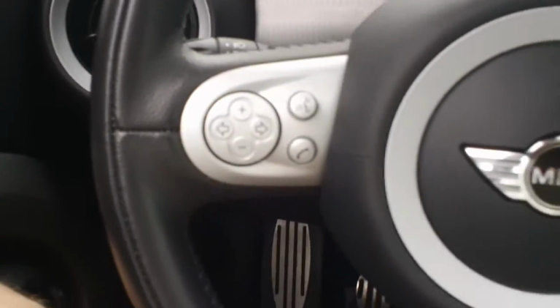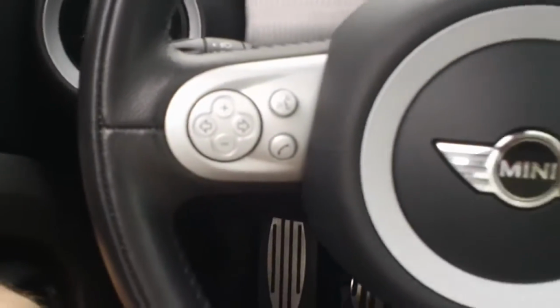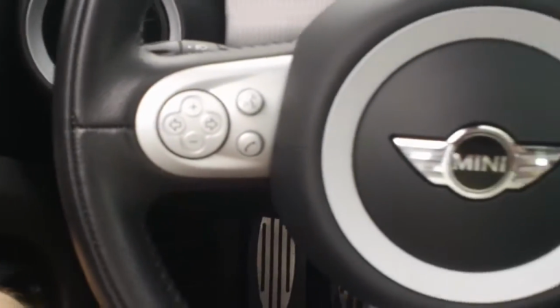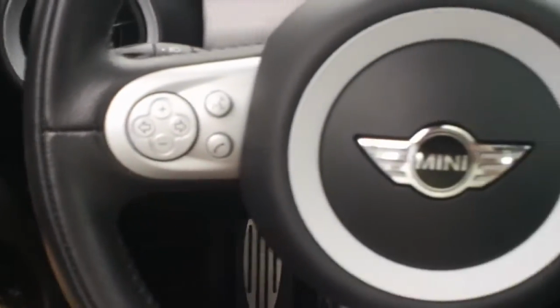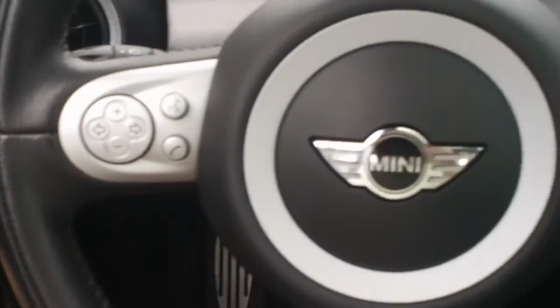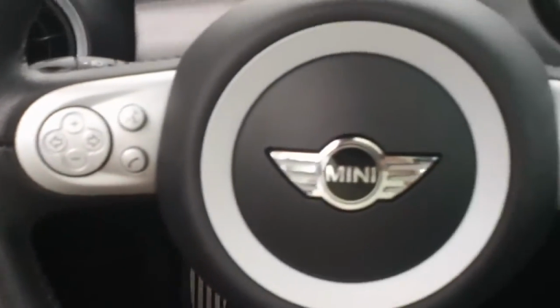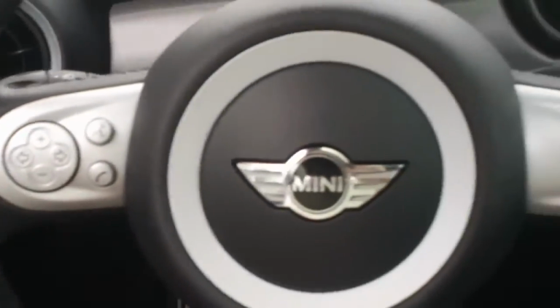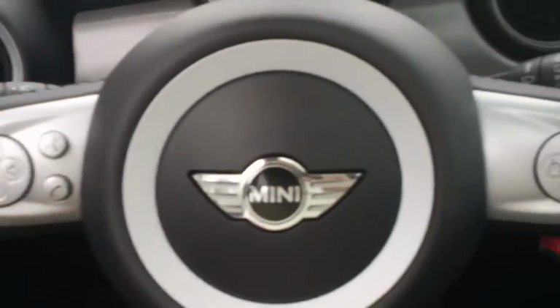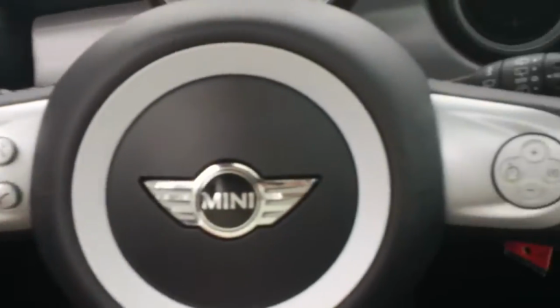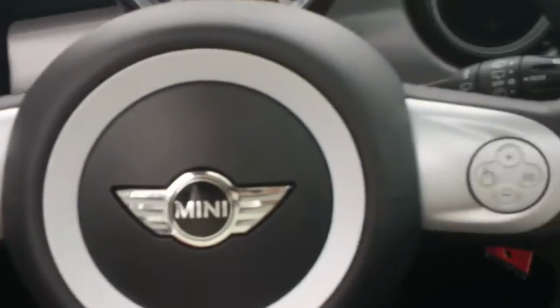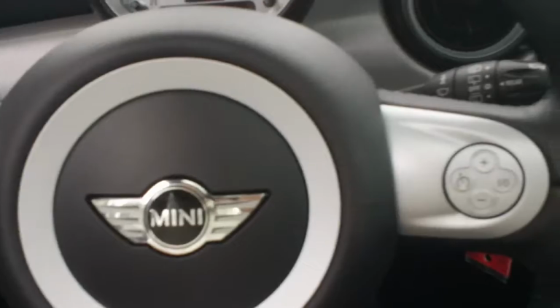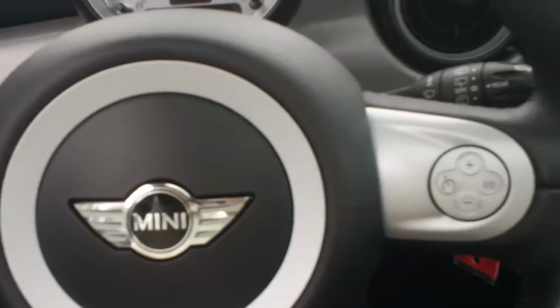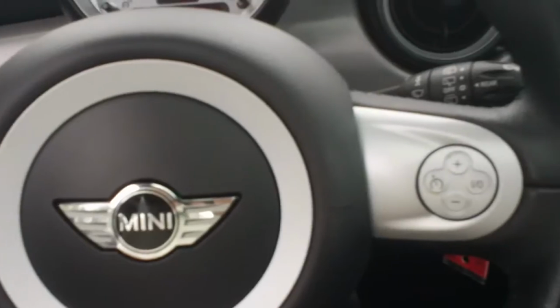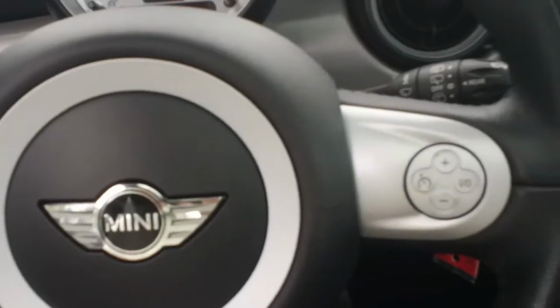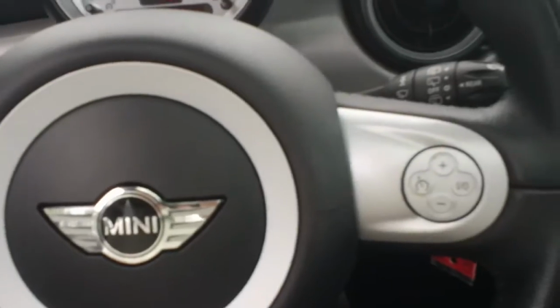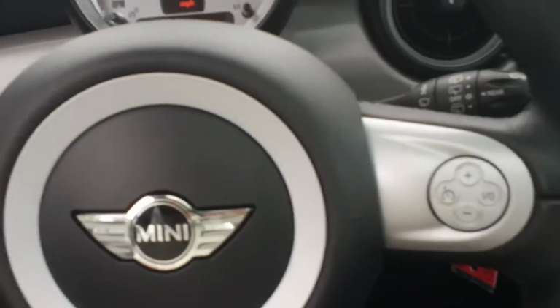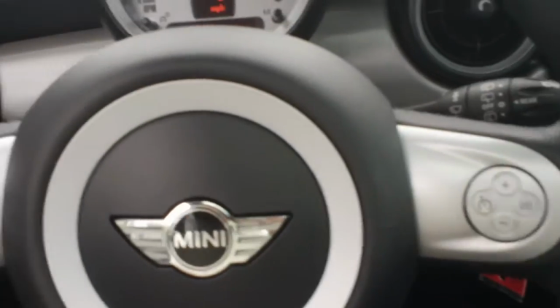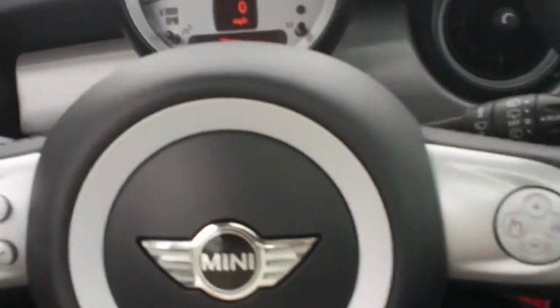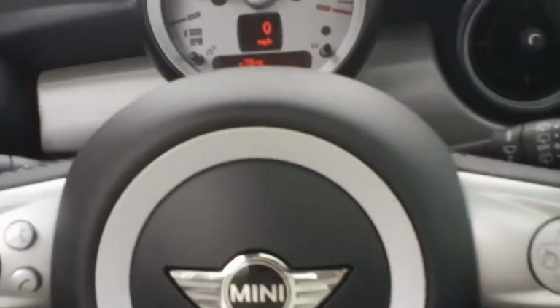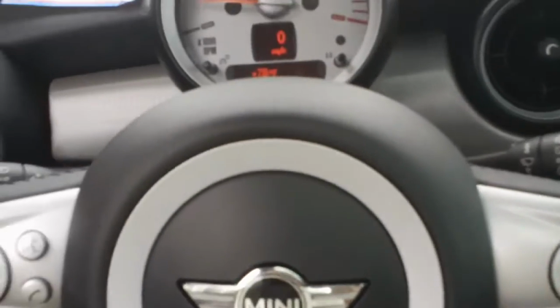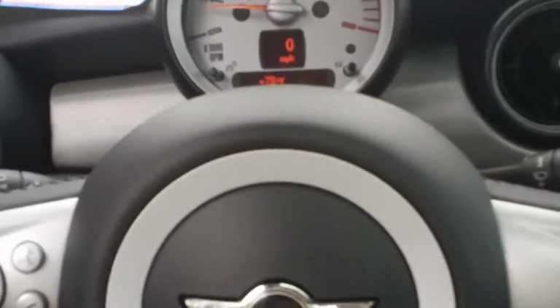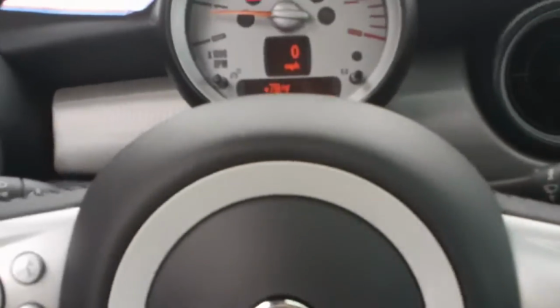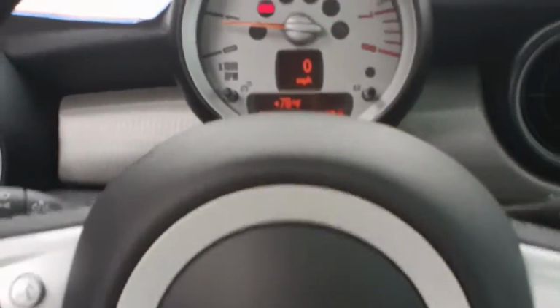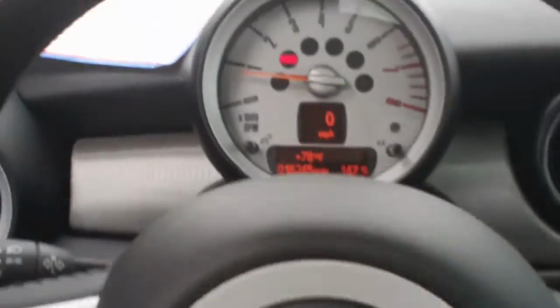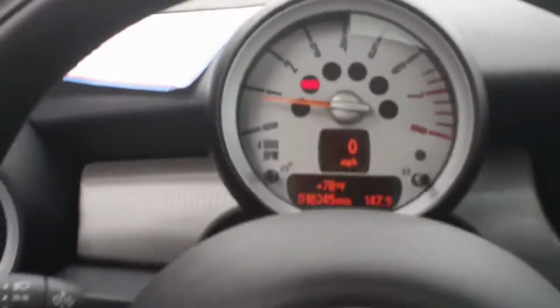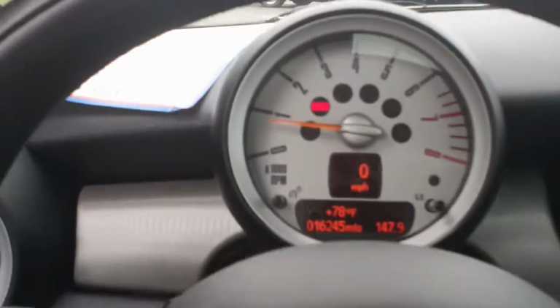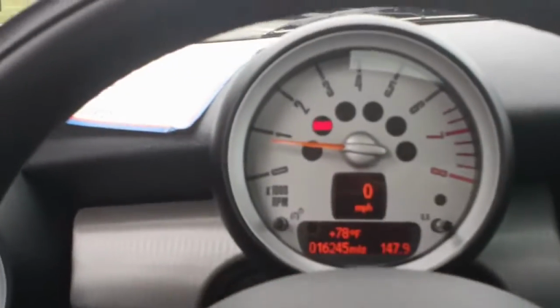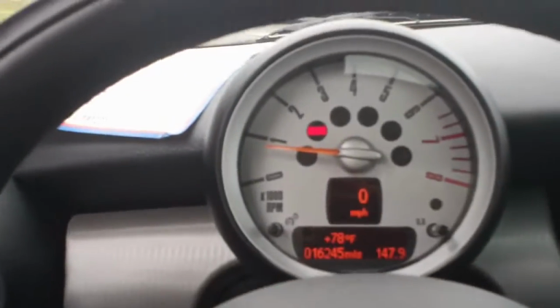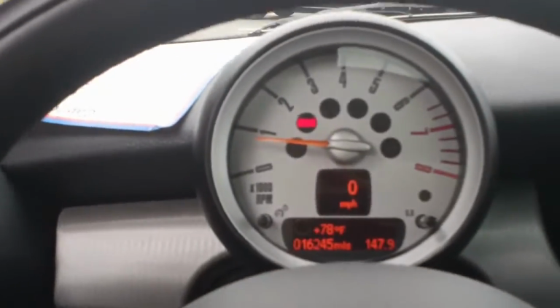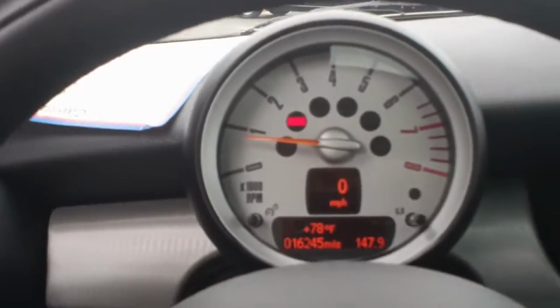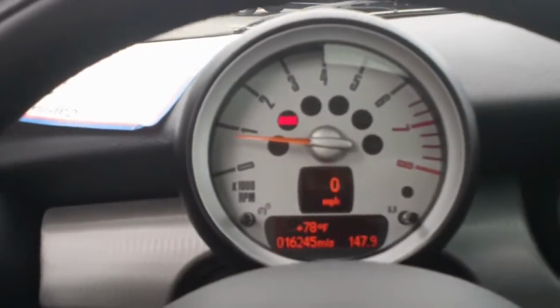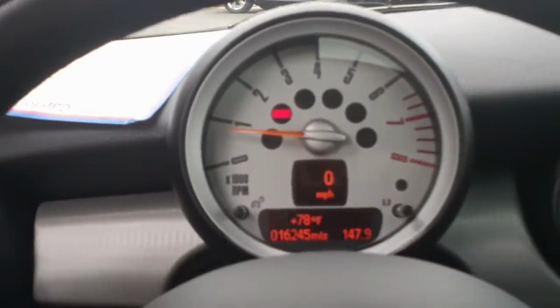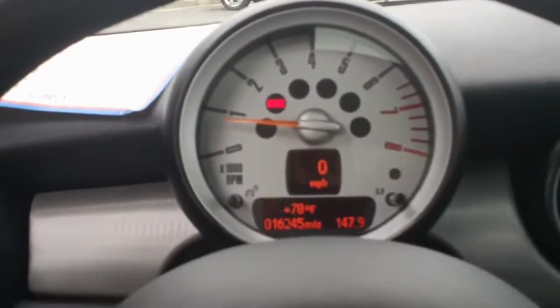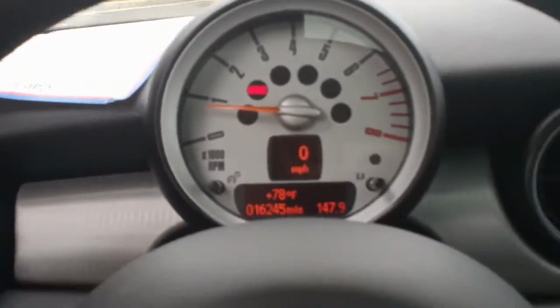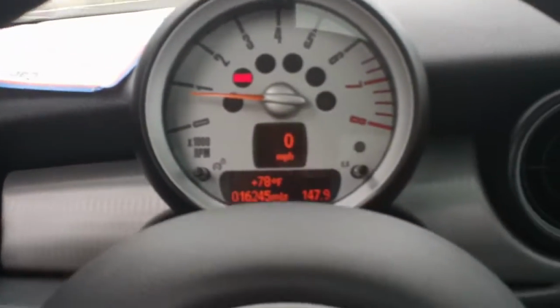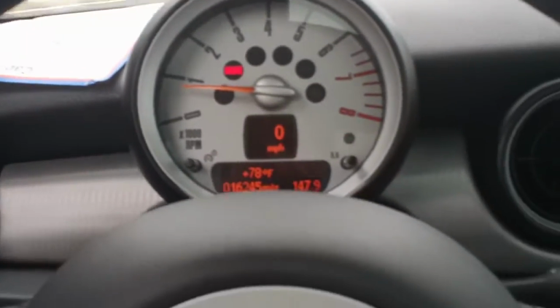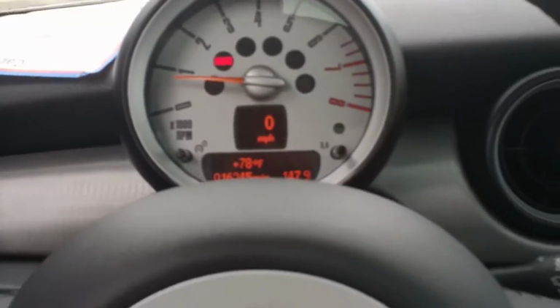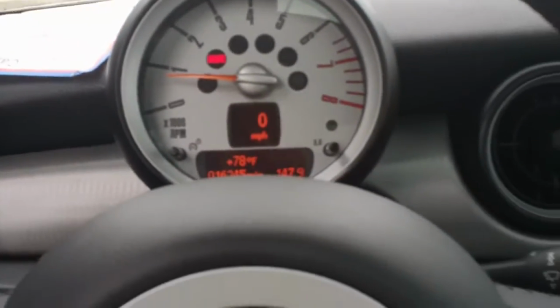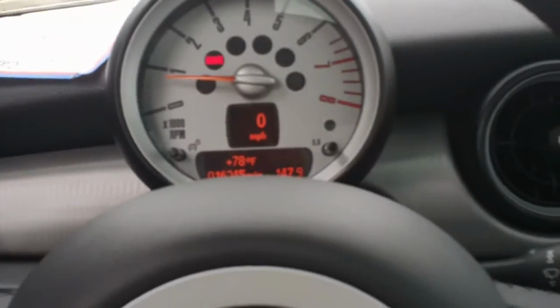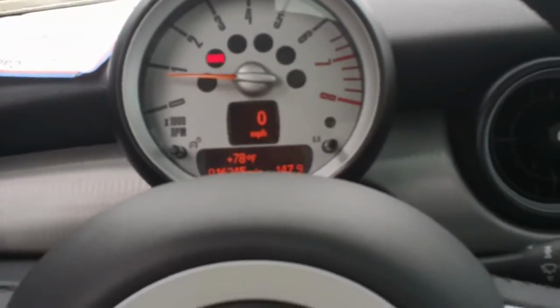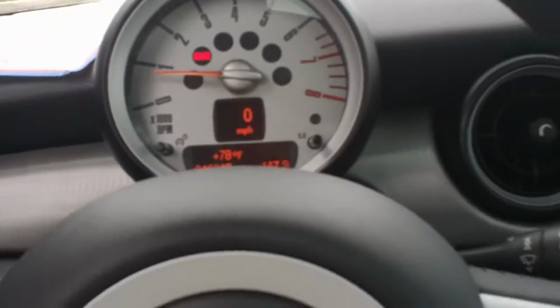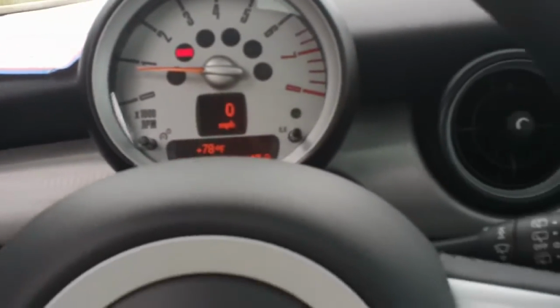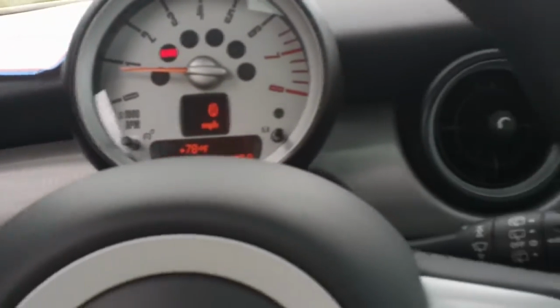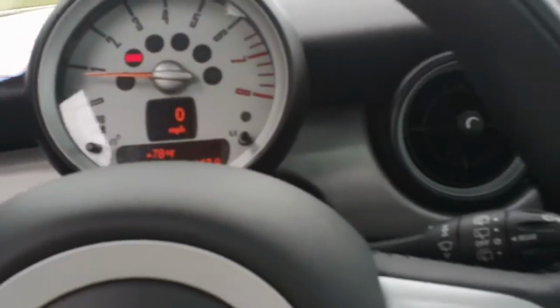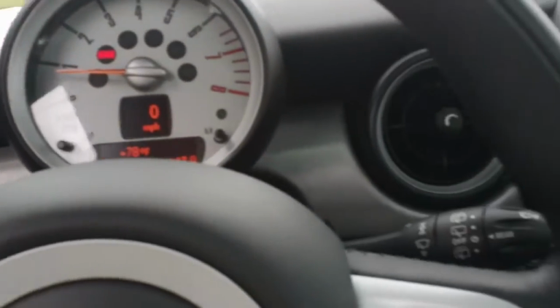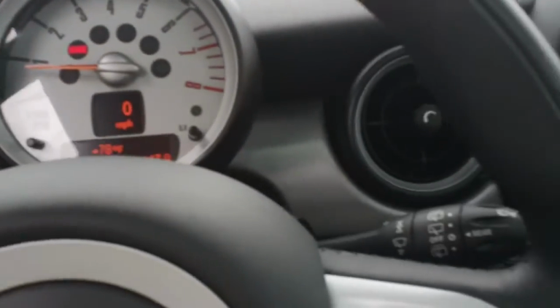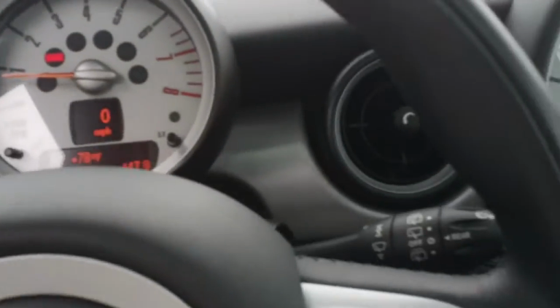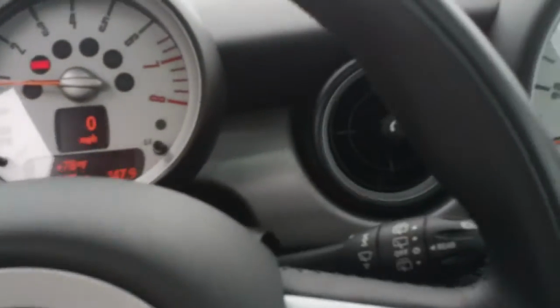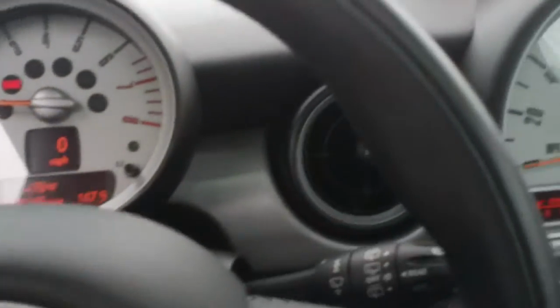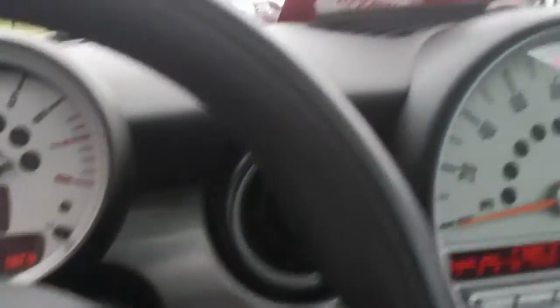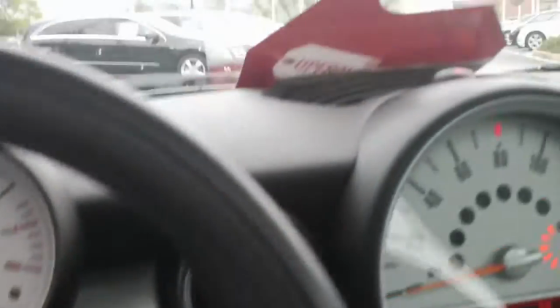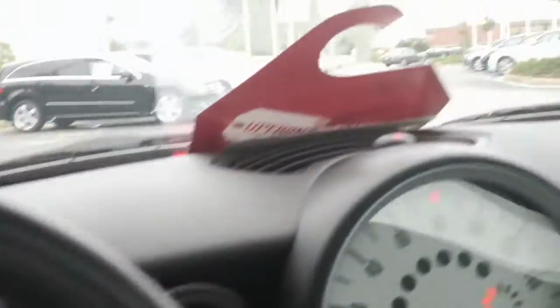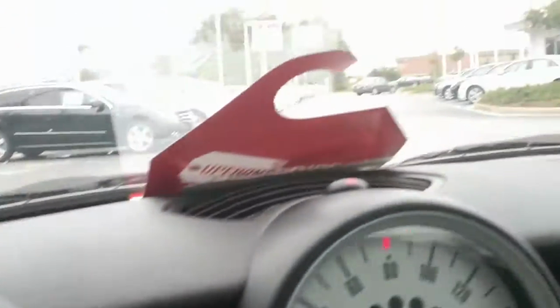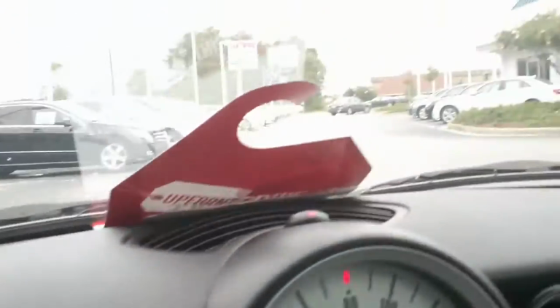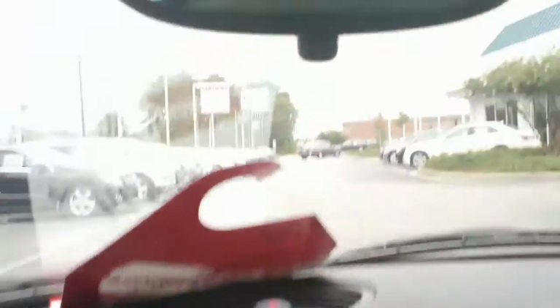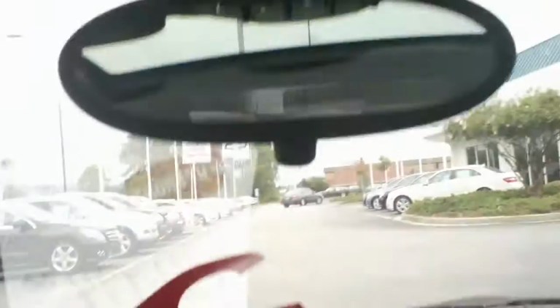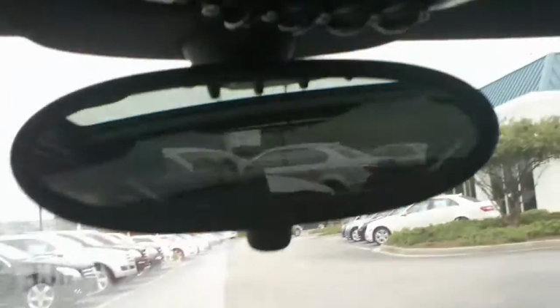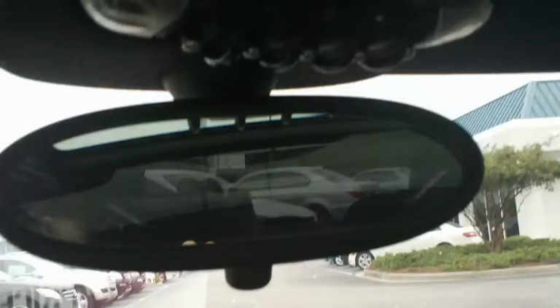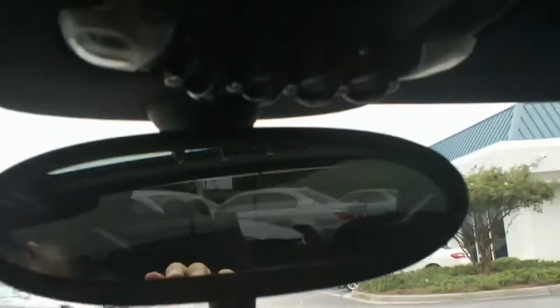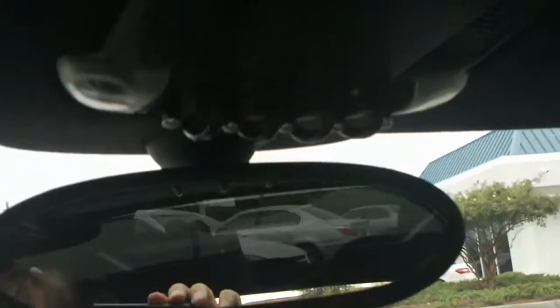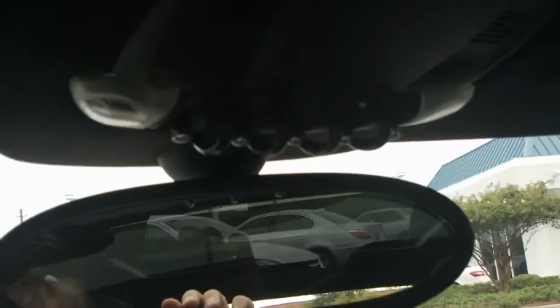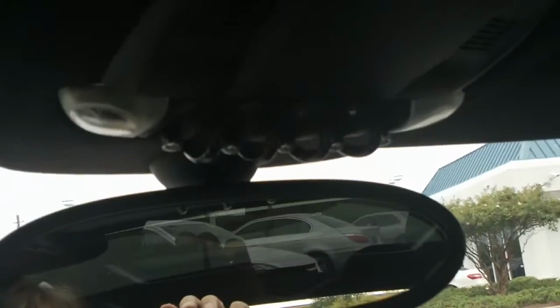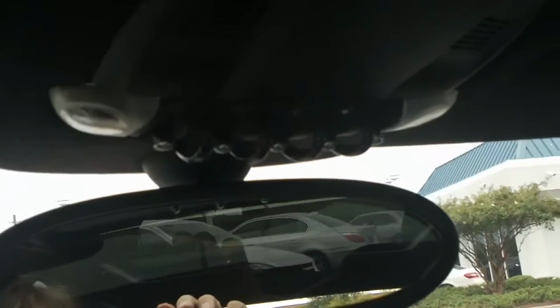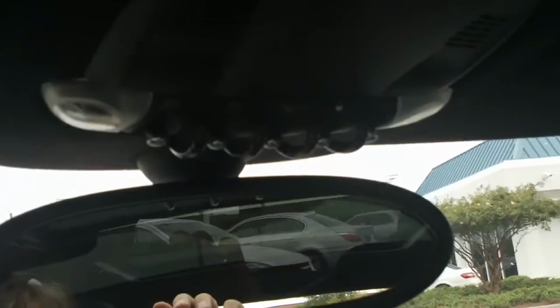It's got audio controls and cruise control in the steering wheel. This vehicle has sixteen thousand, two hundred and forty-five miles on it.